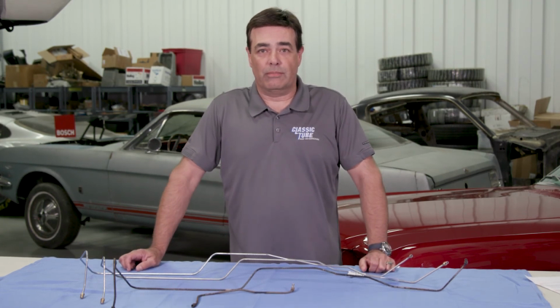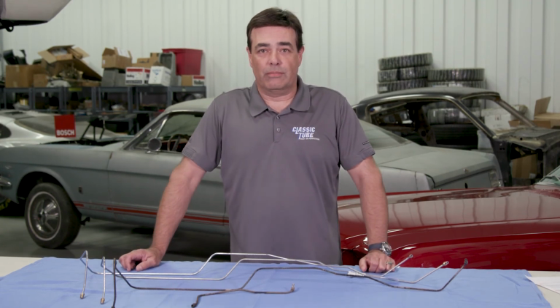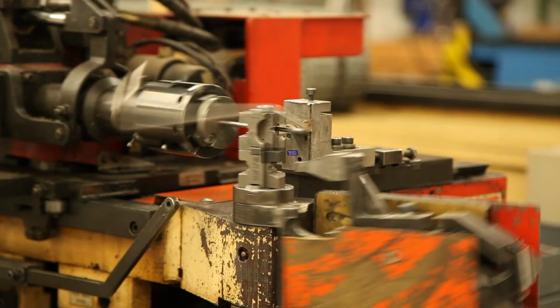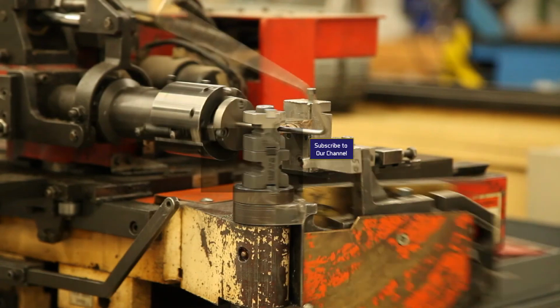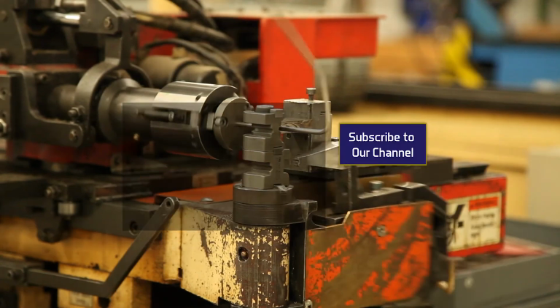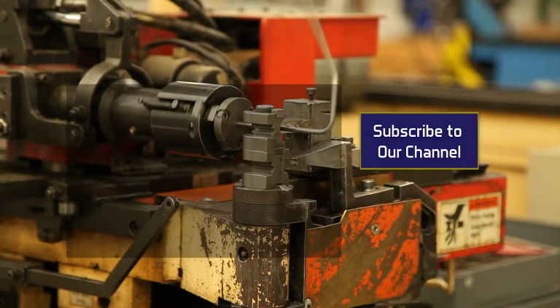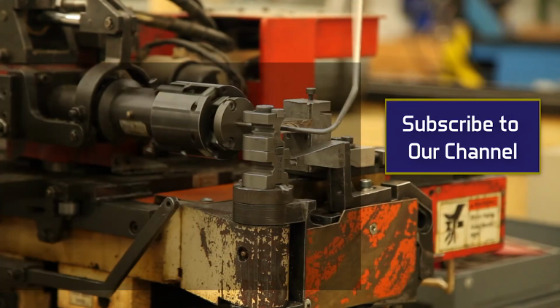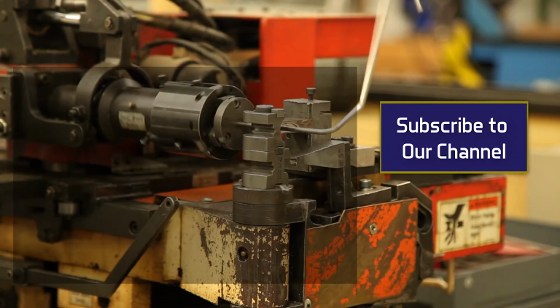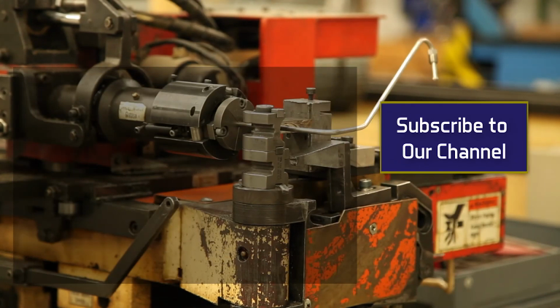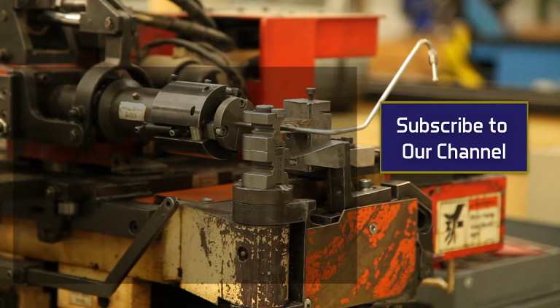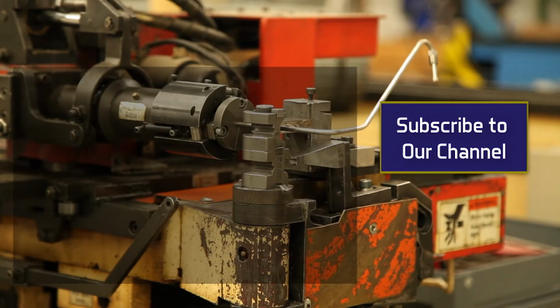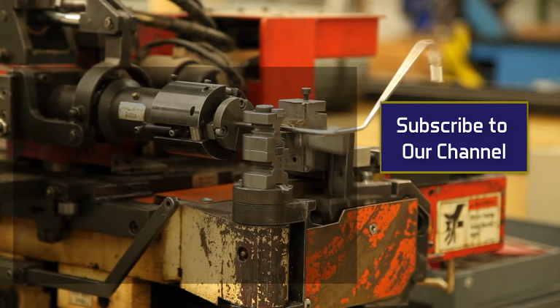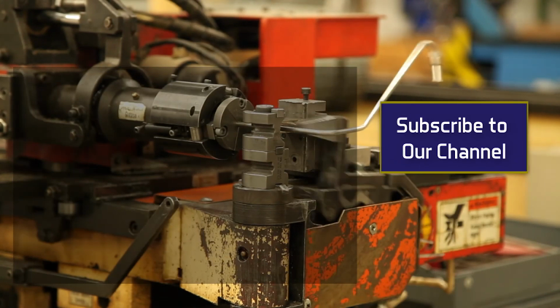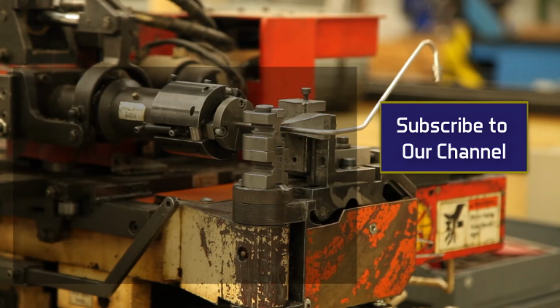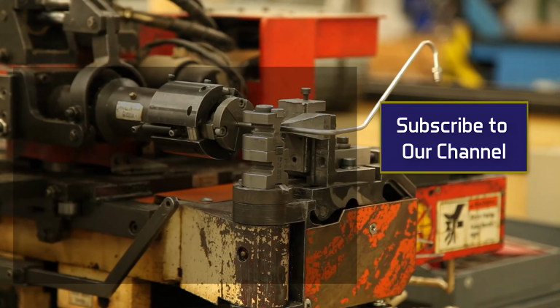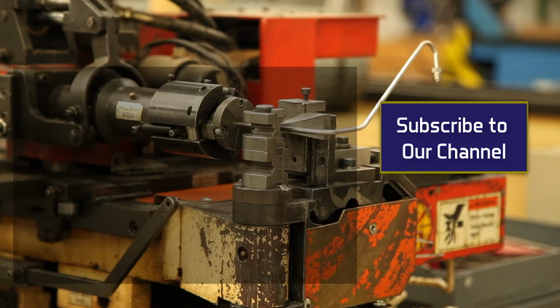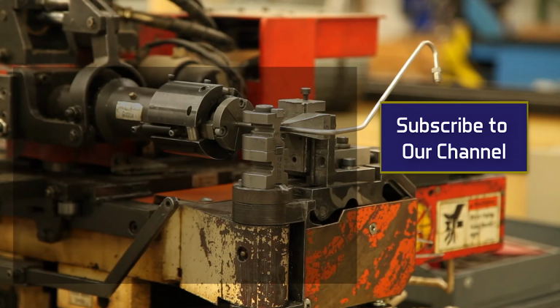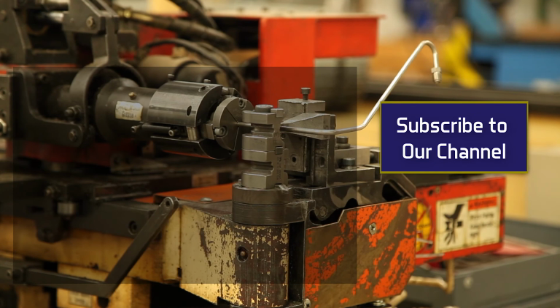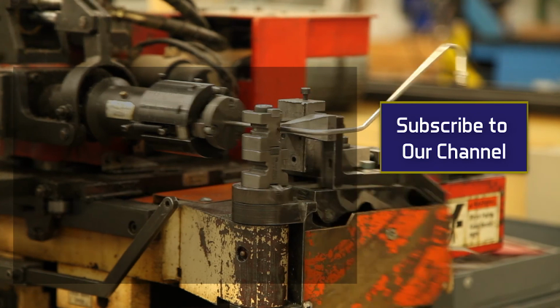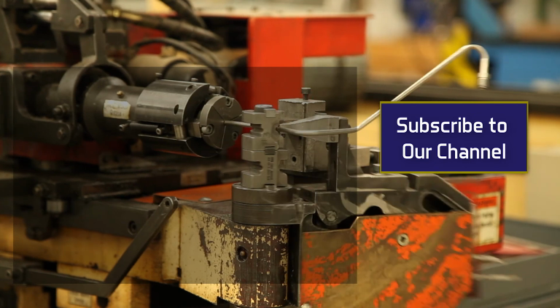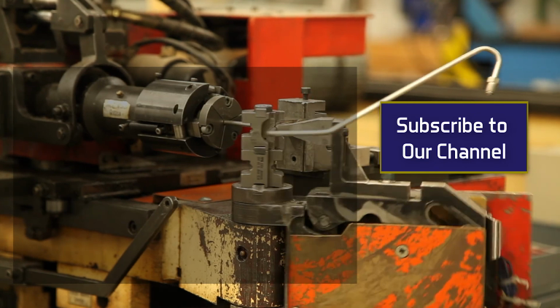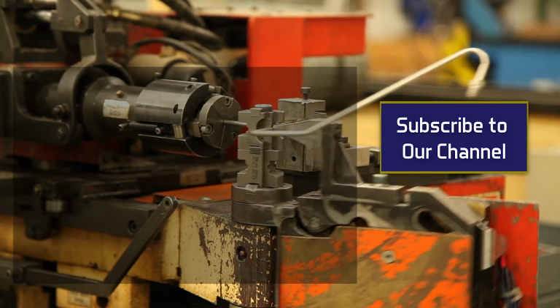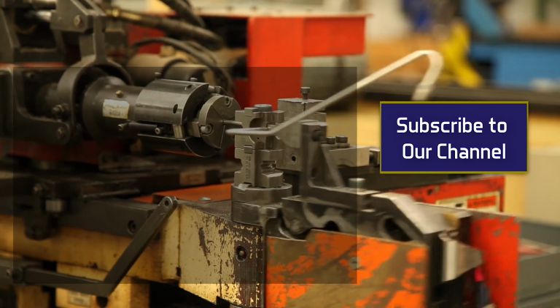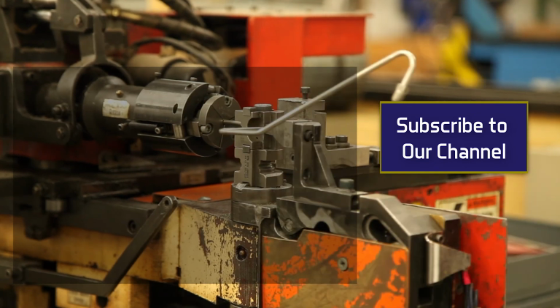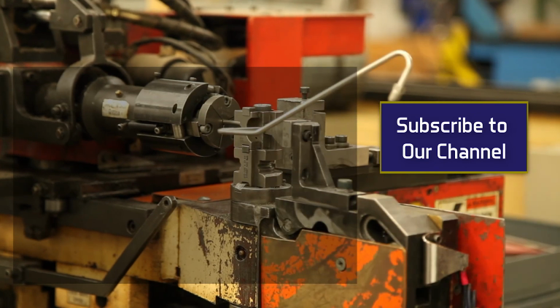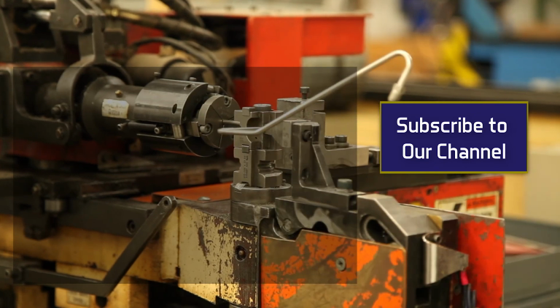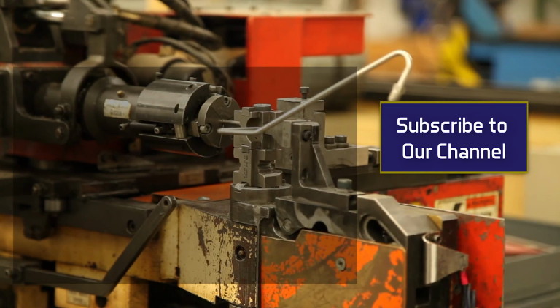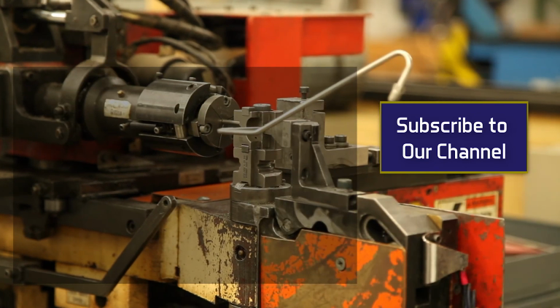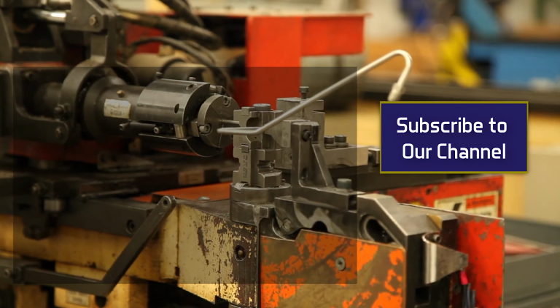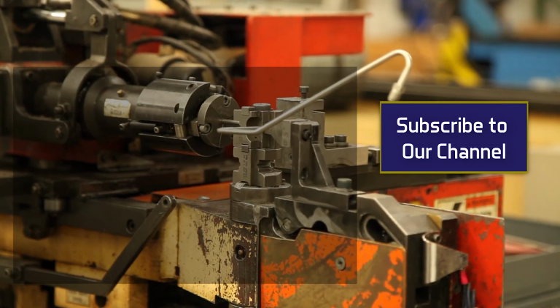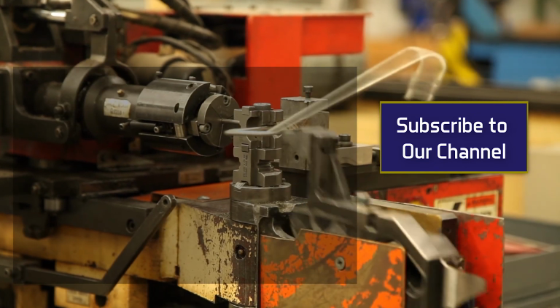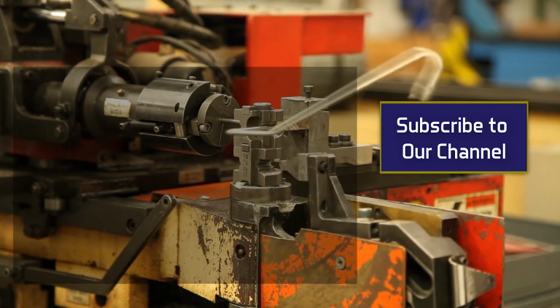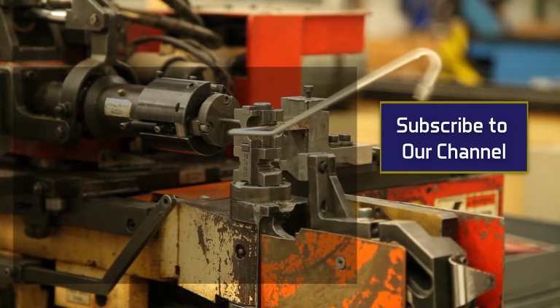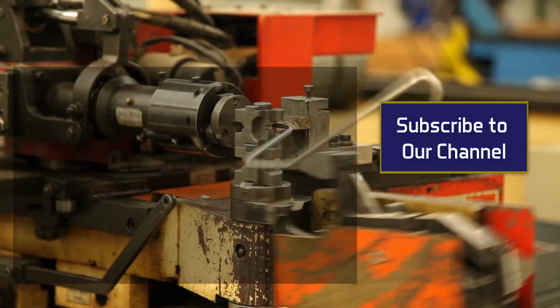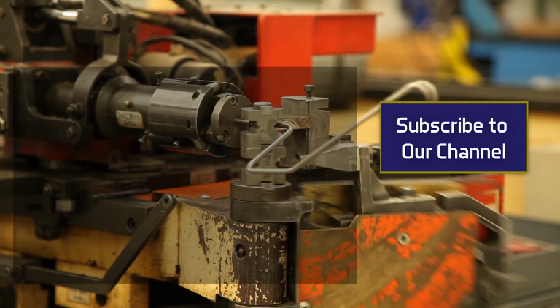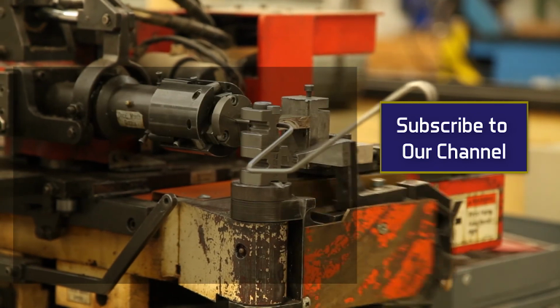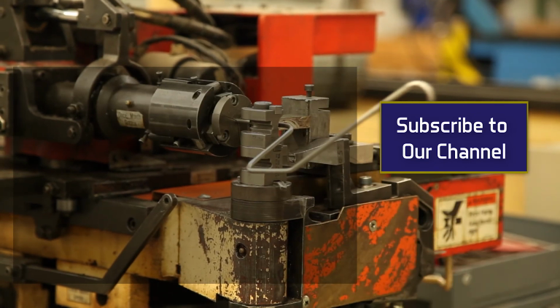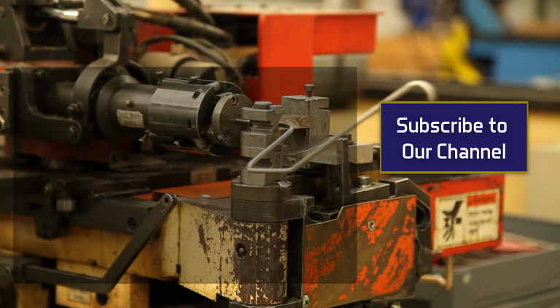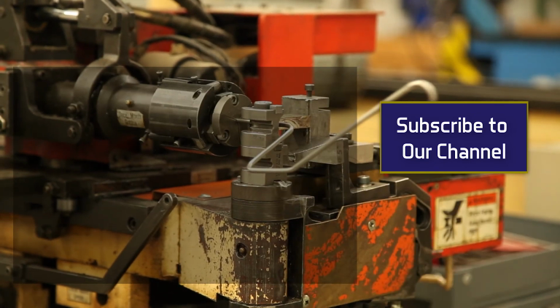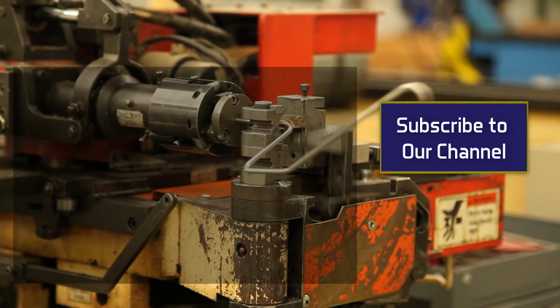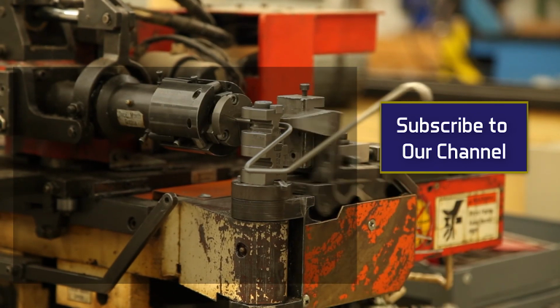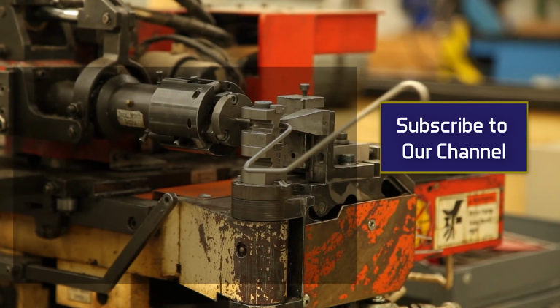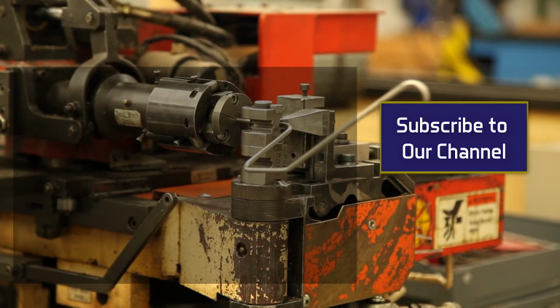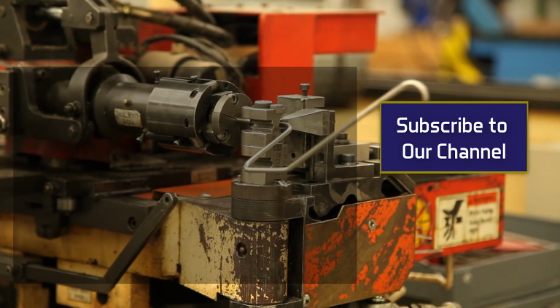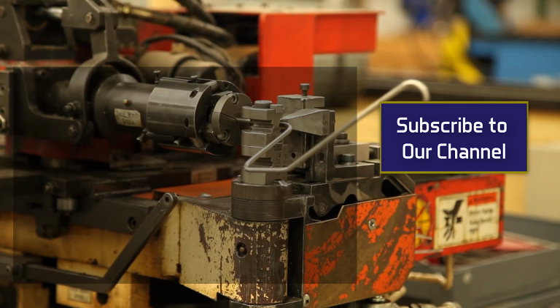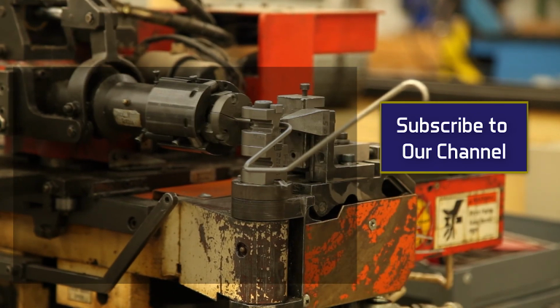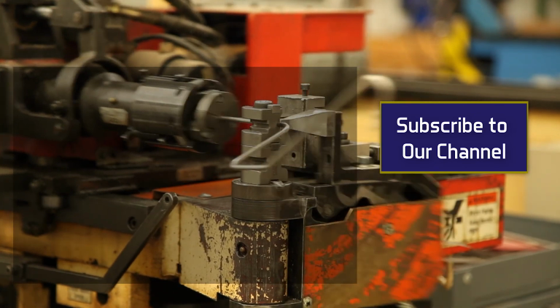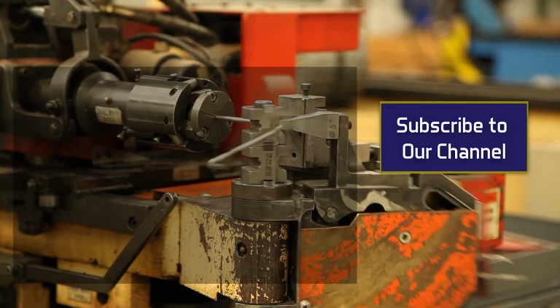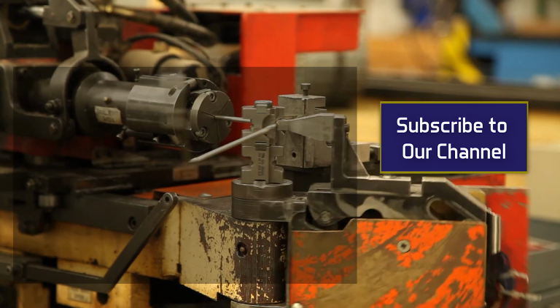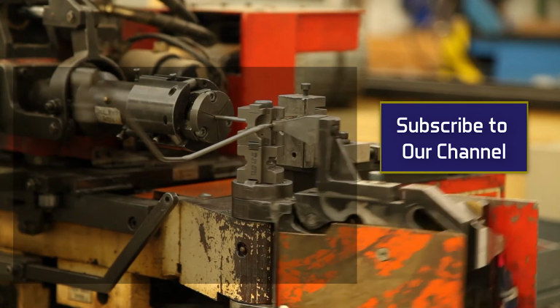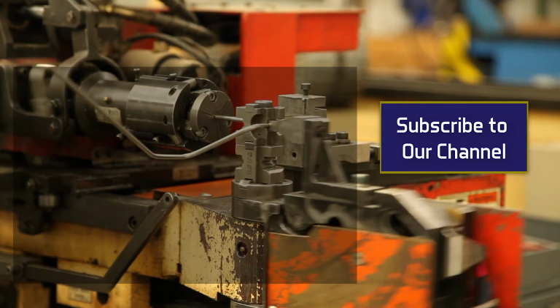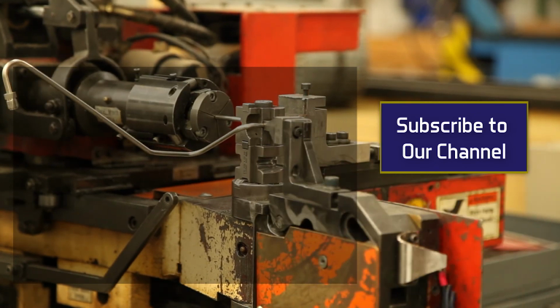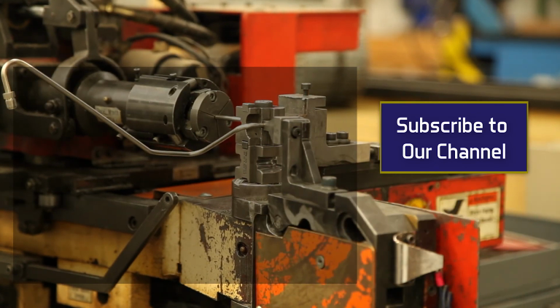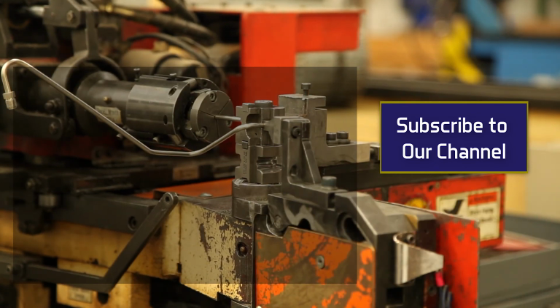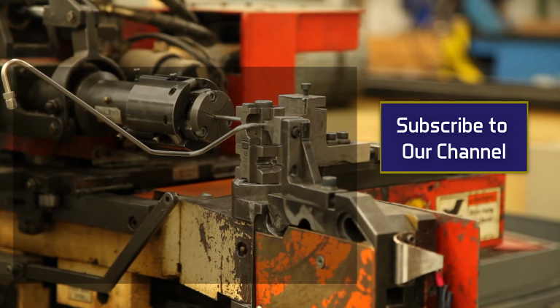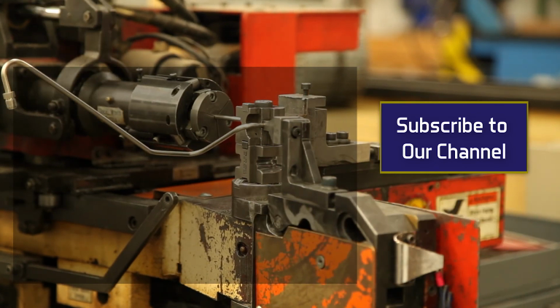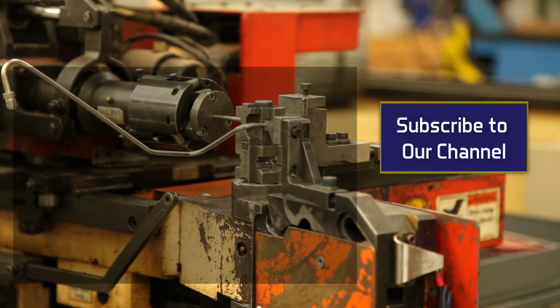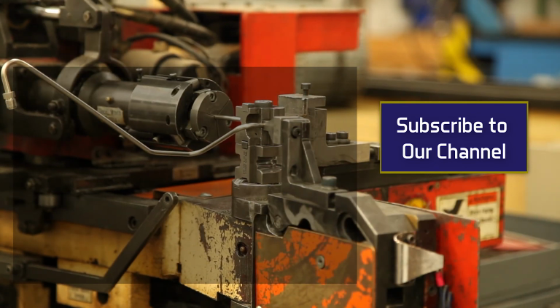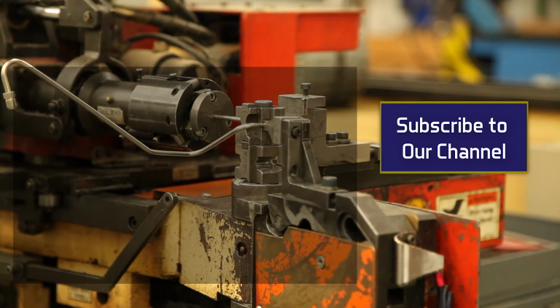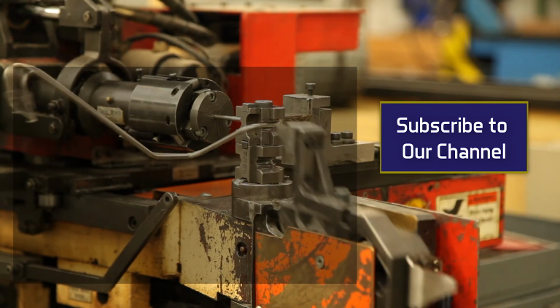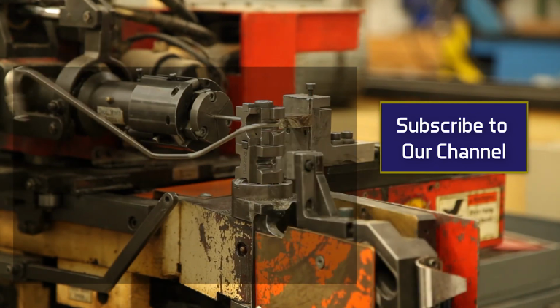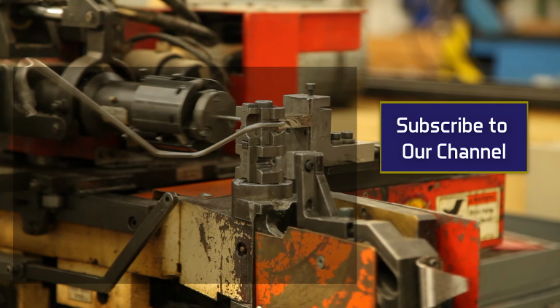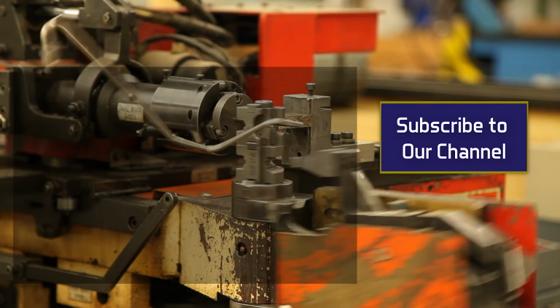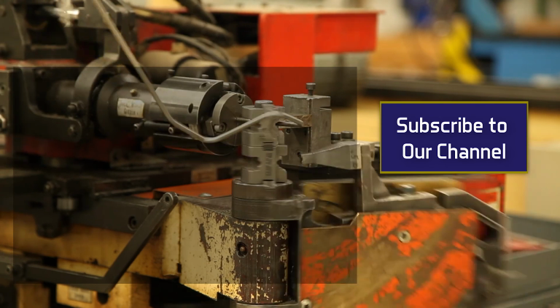Thanks for watching. Feel free to call our sales techs for more information, and don't forget to subscribe to our channel. Thanks.